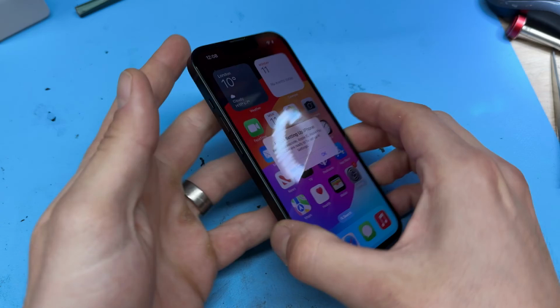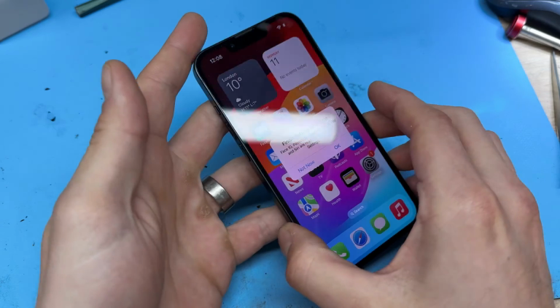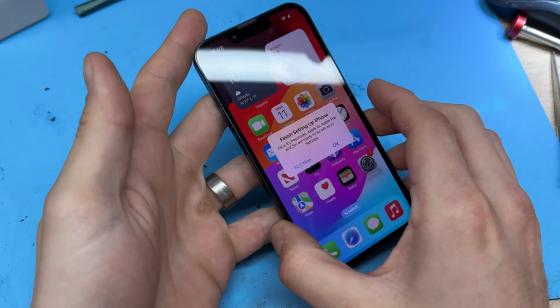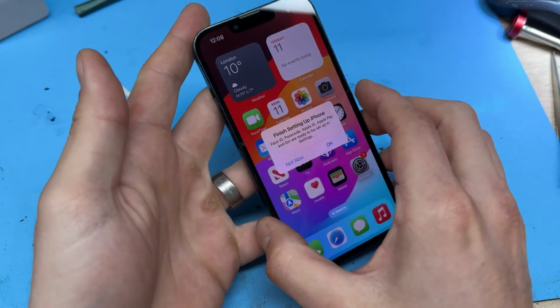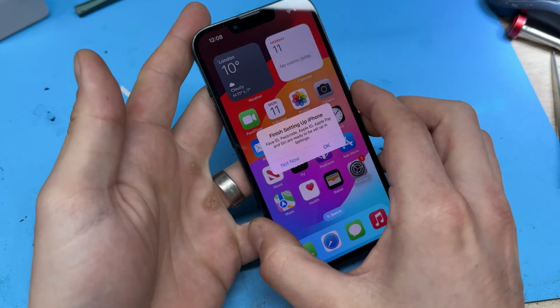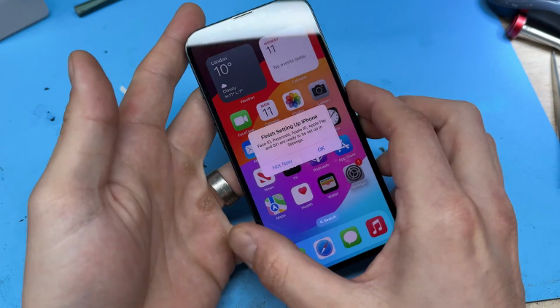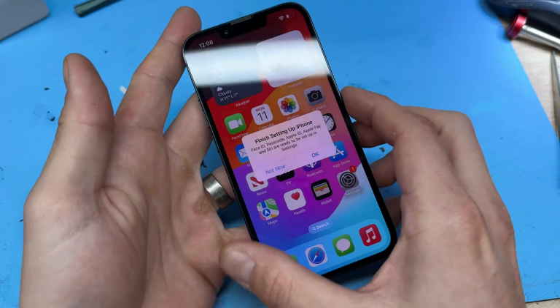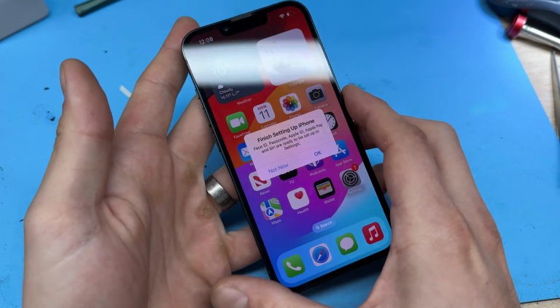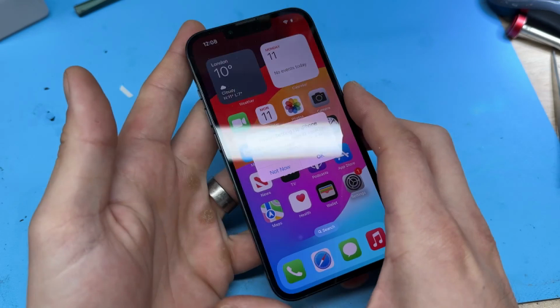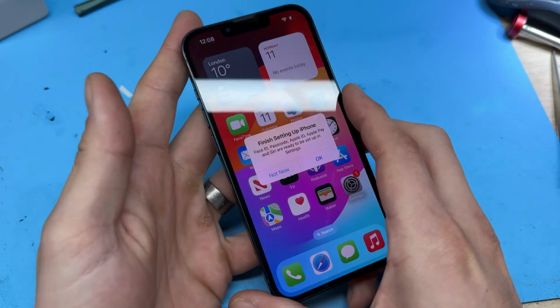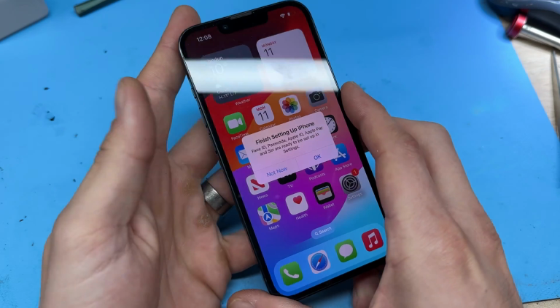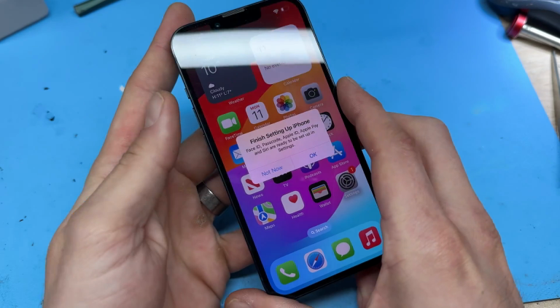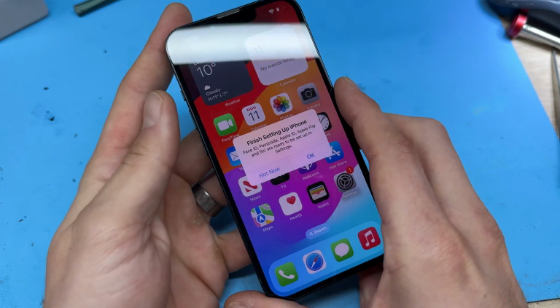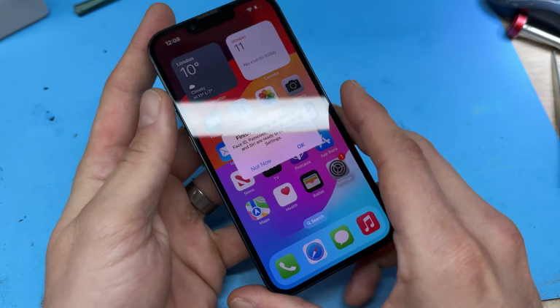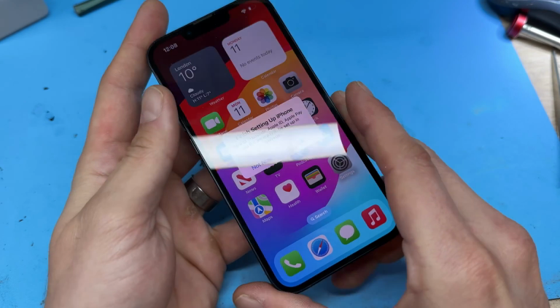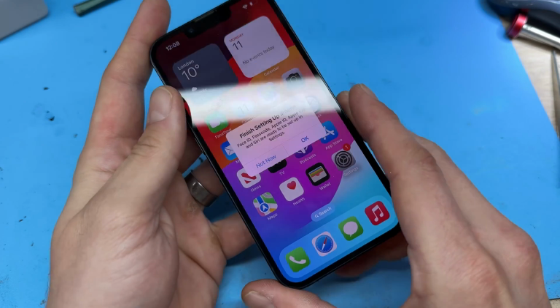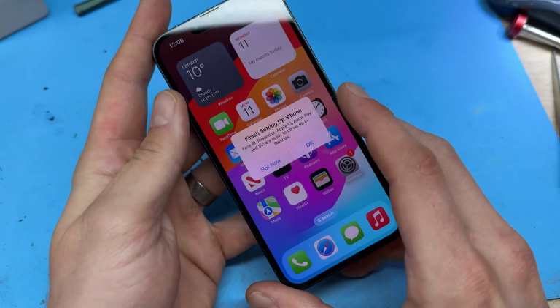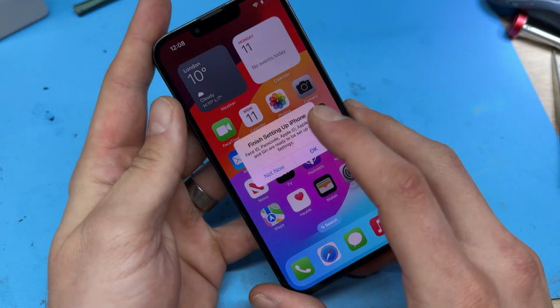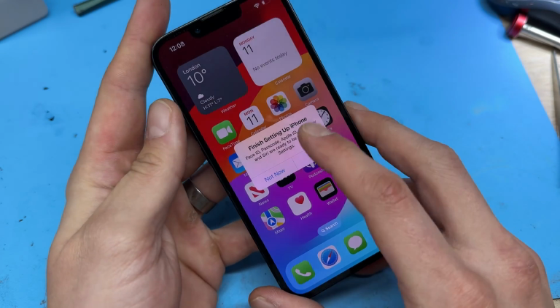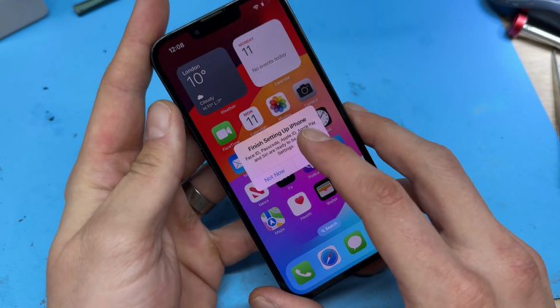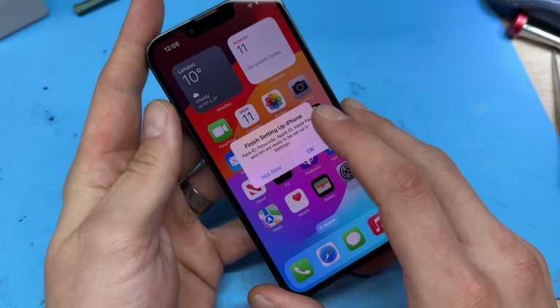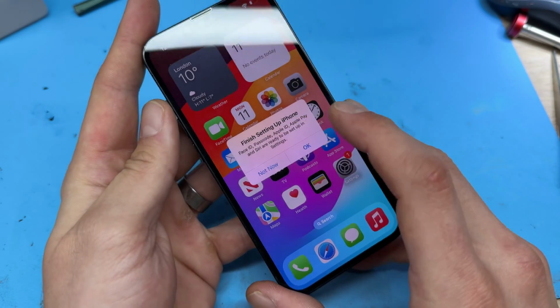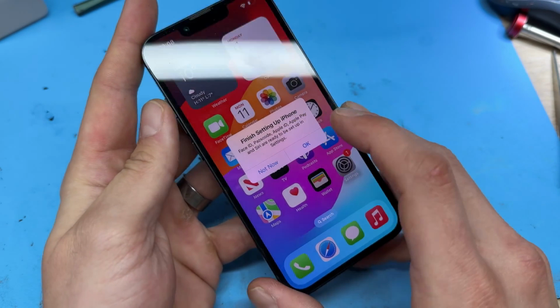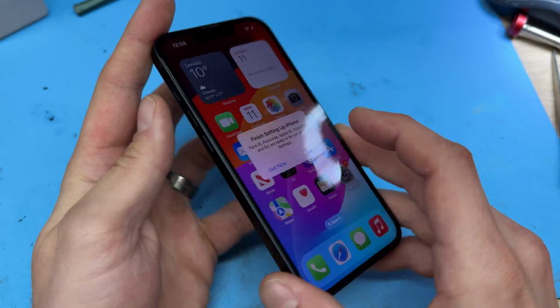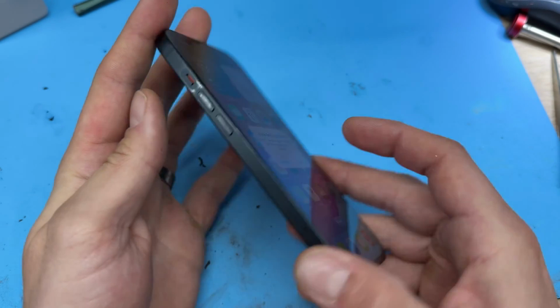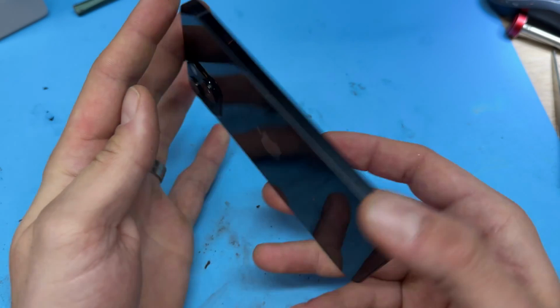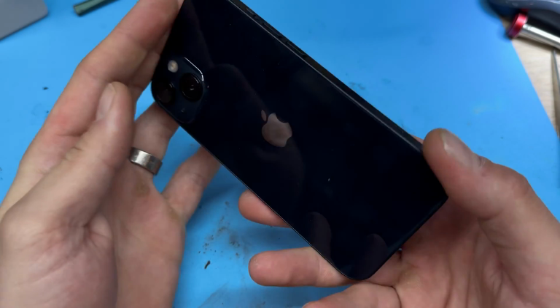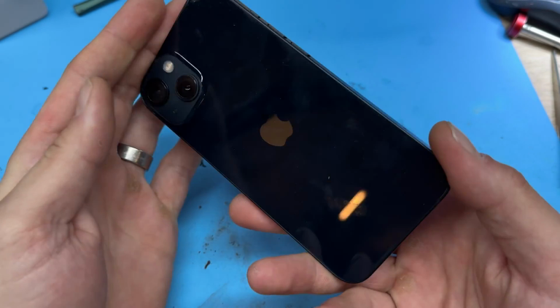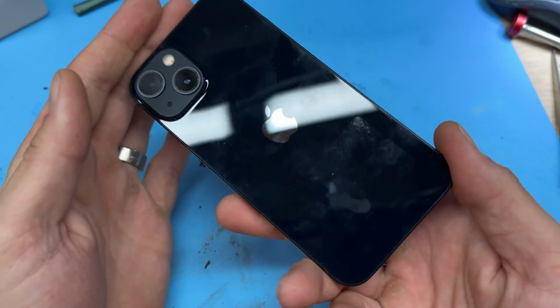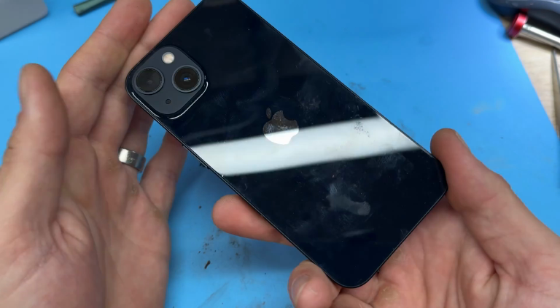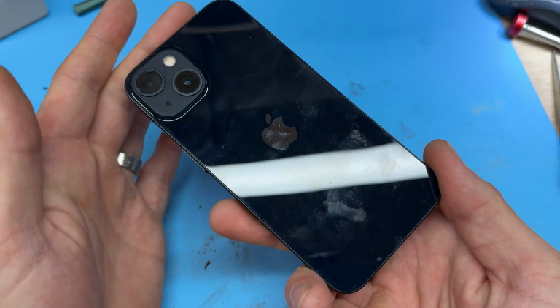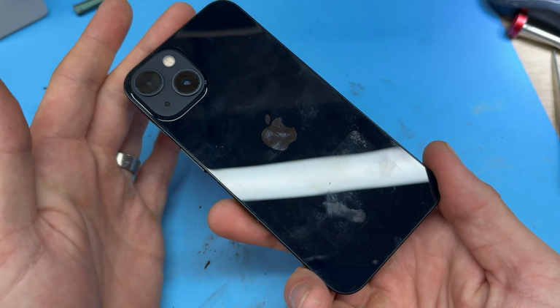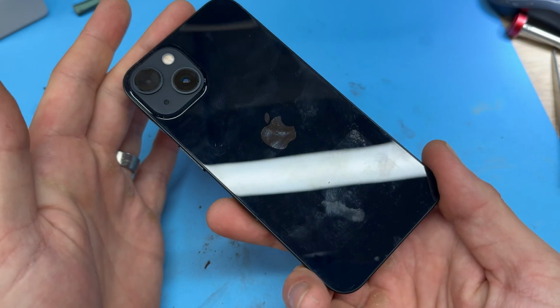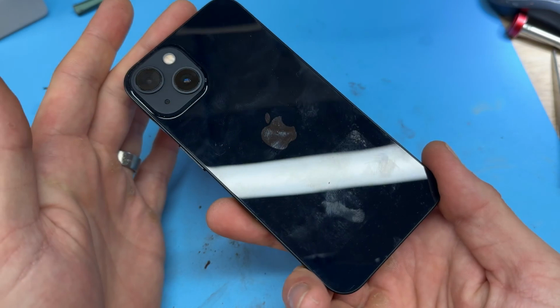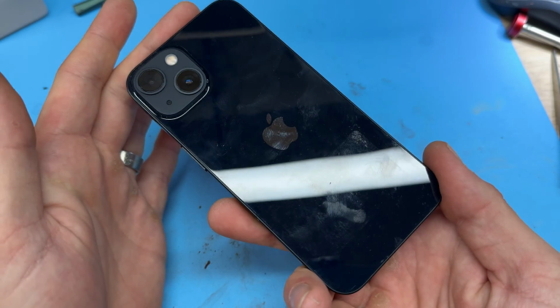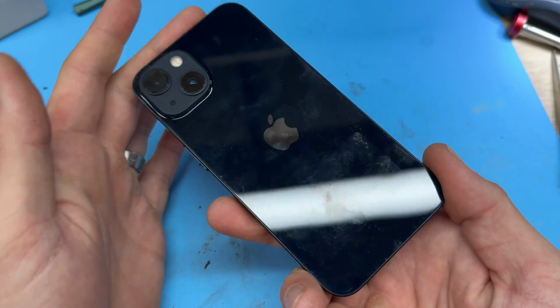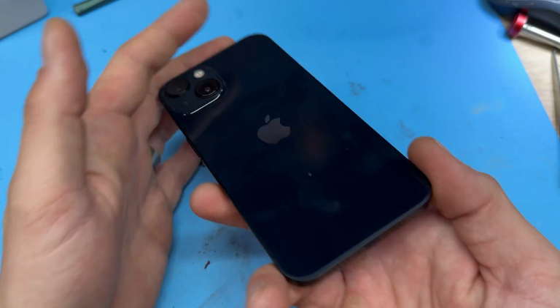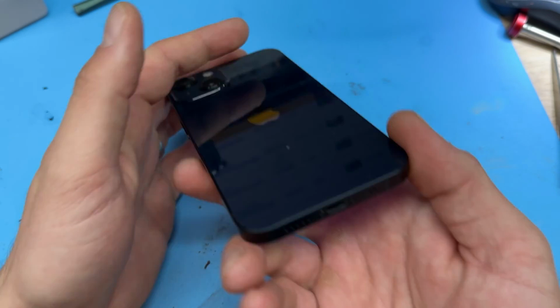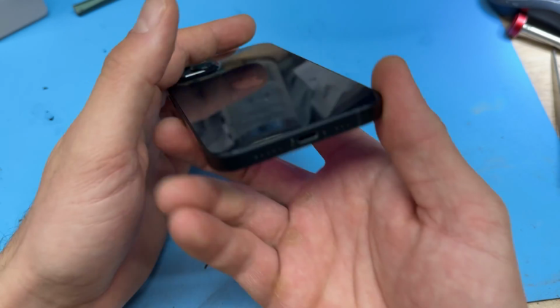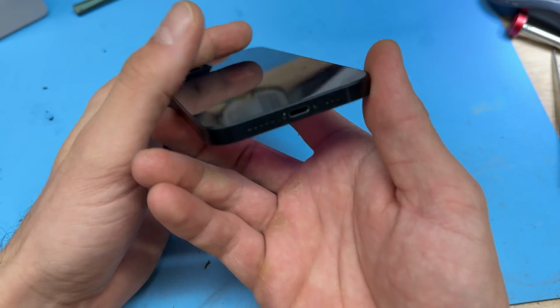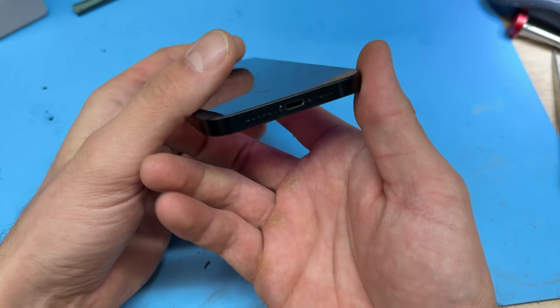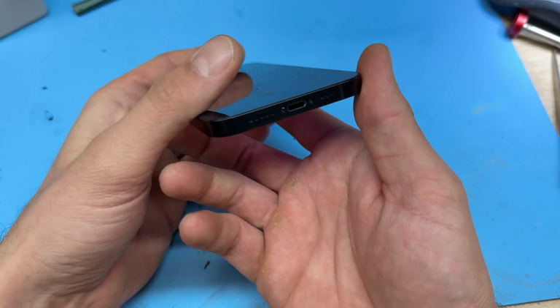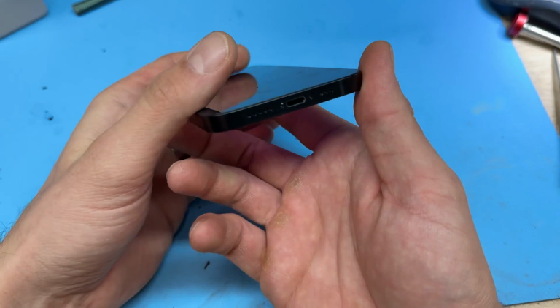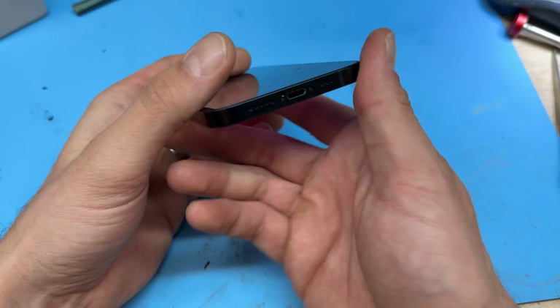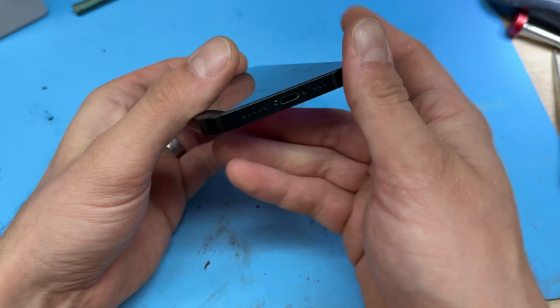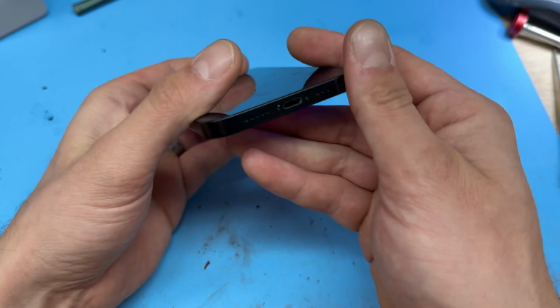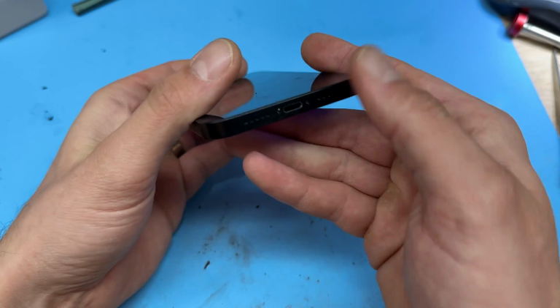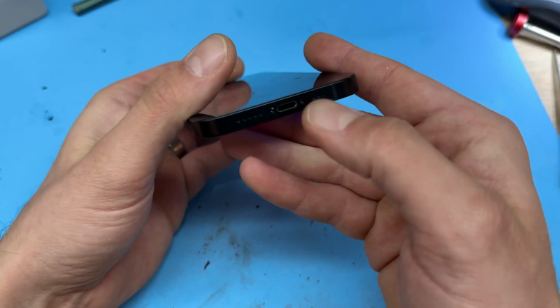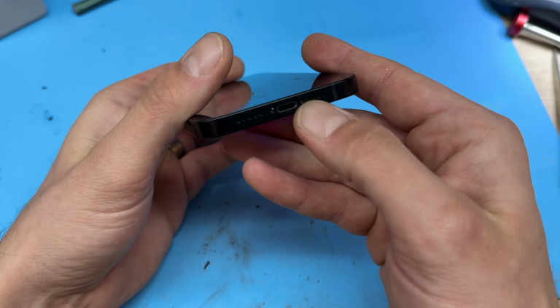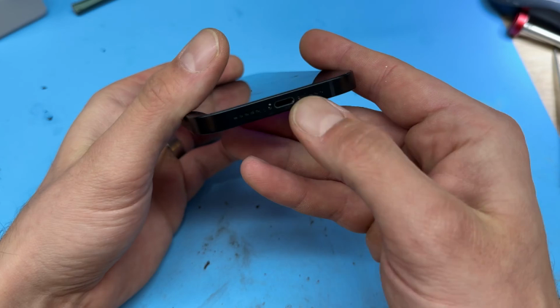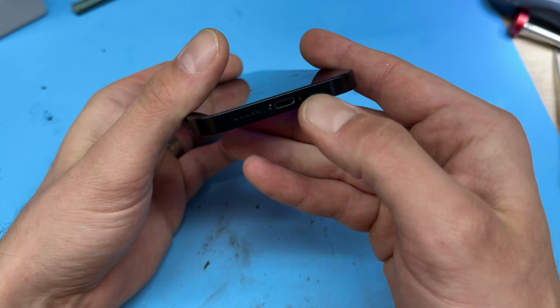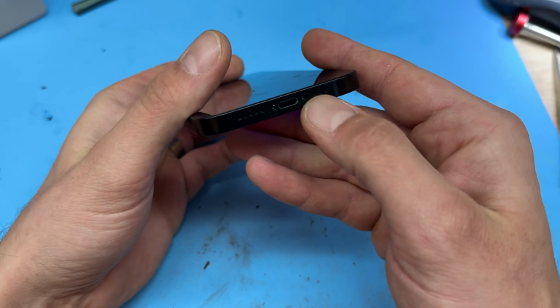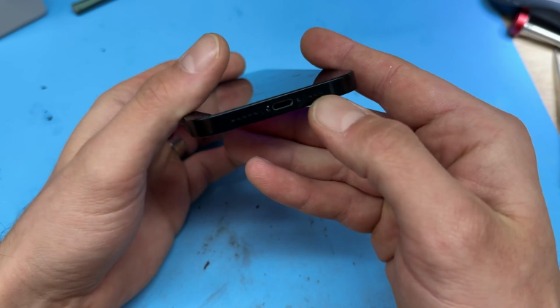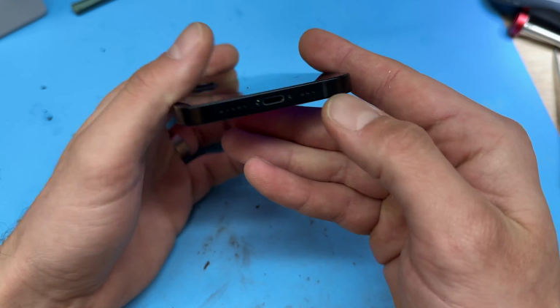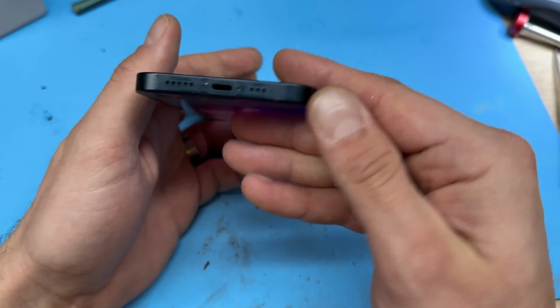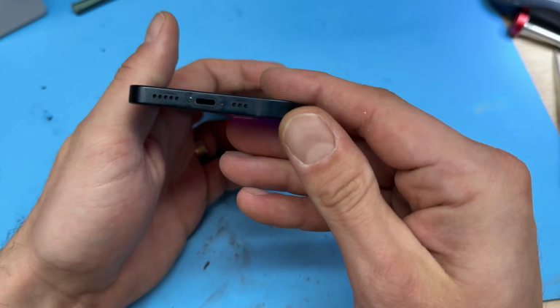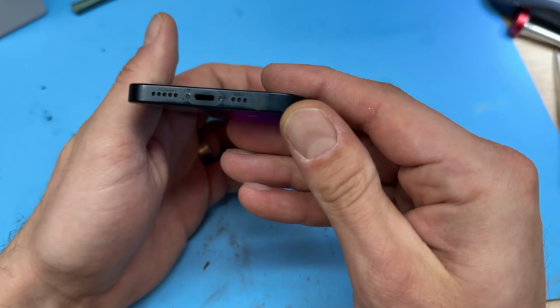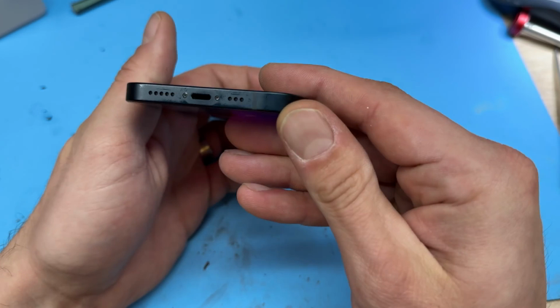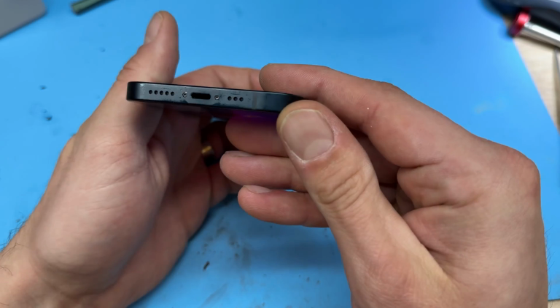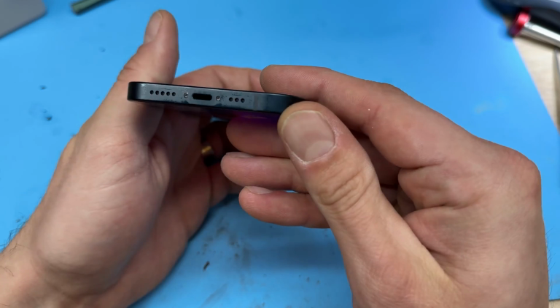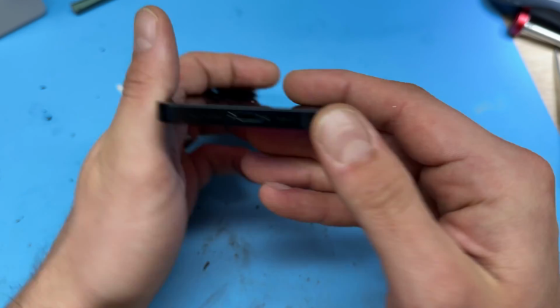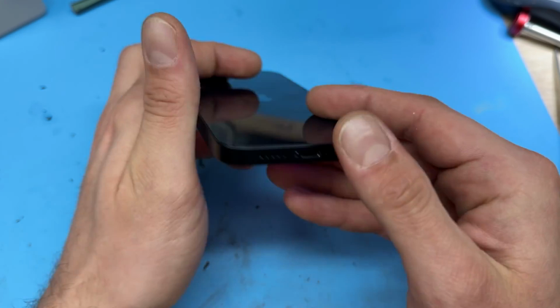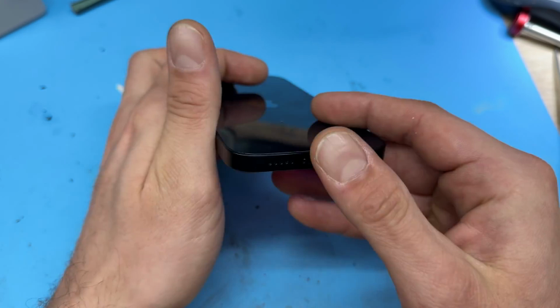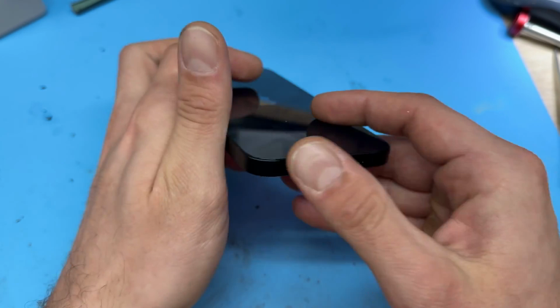In this video, I'm going to show you step-by-step instructions on how to replace the charging port on the iPhone 13.